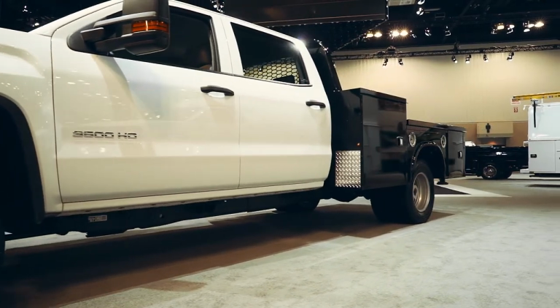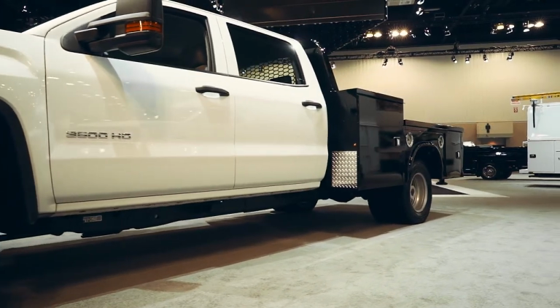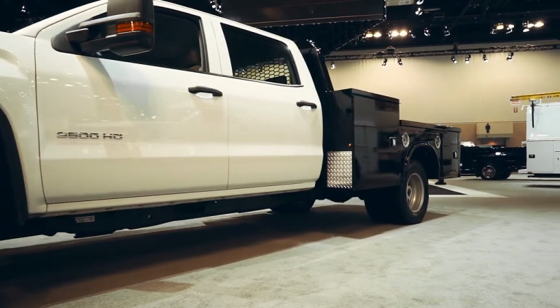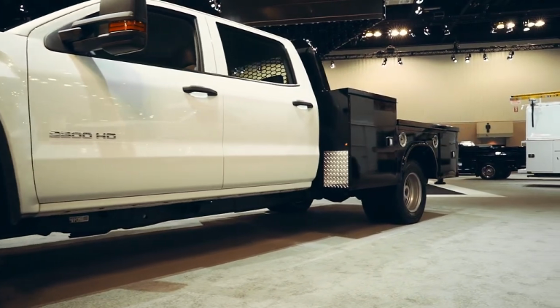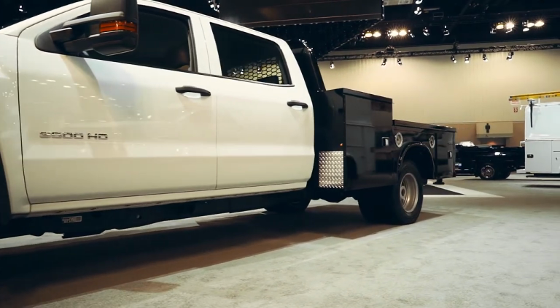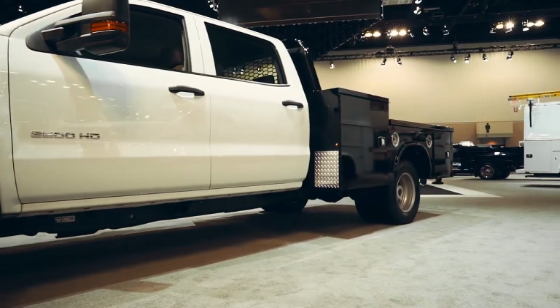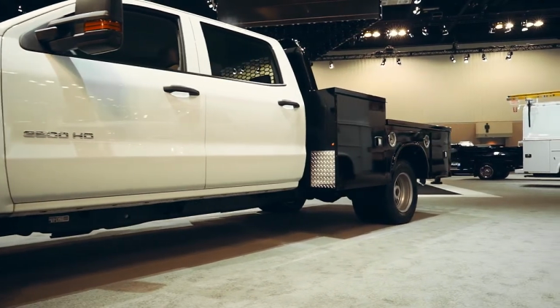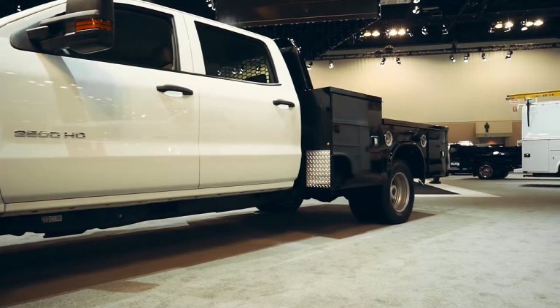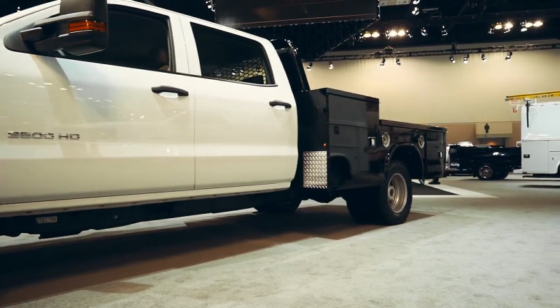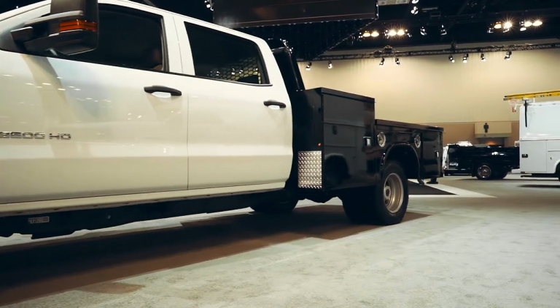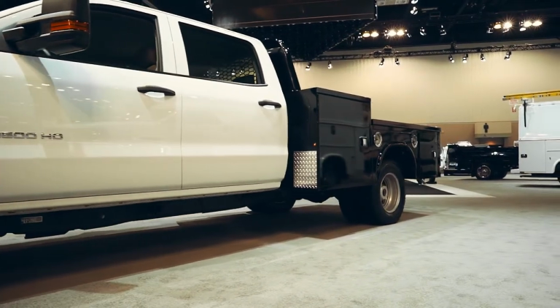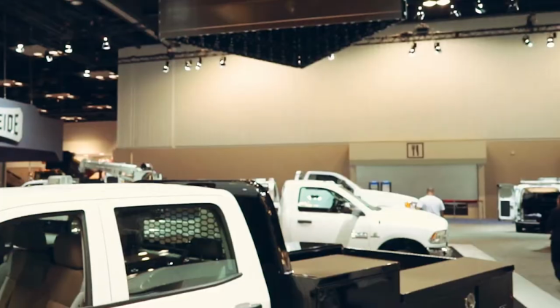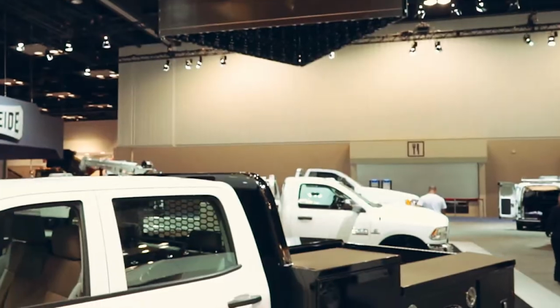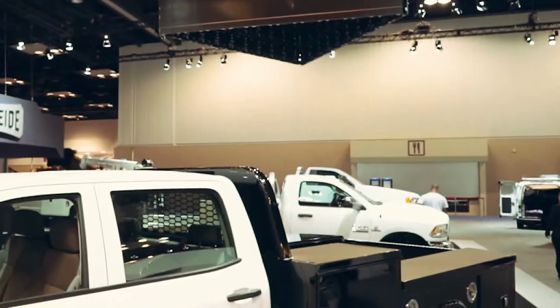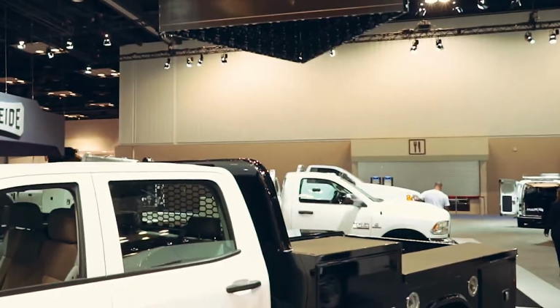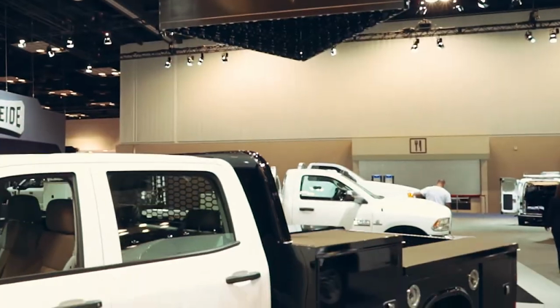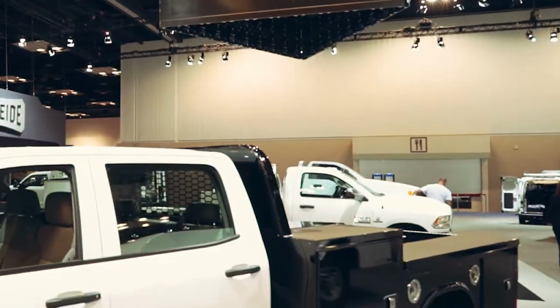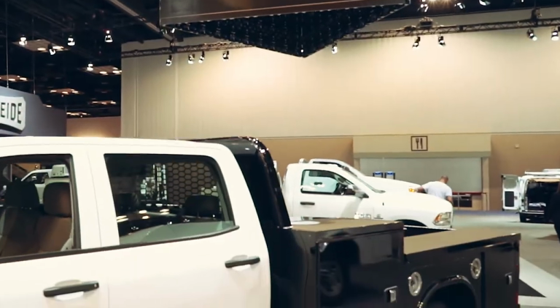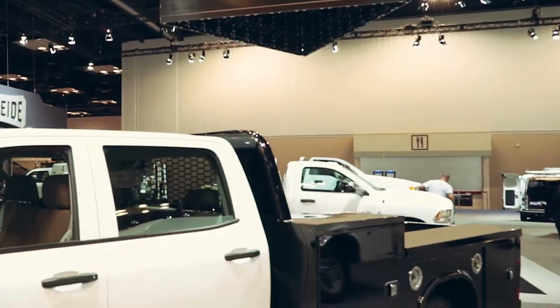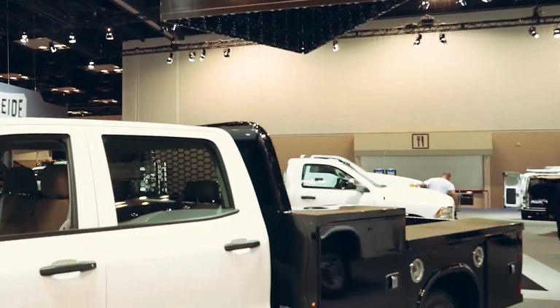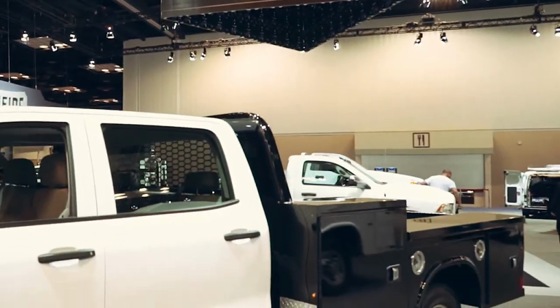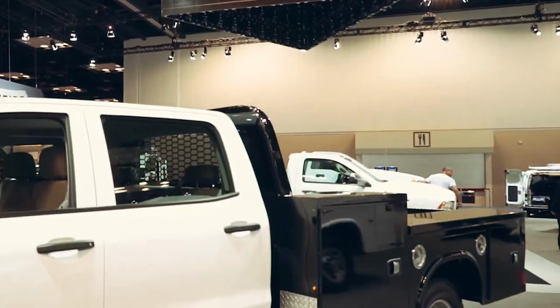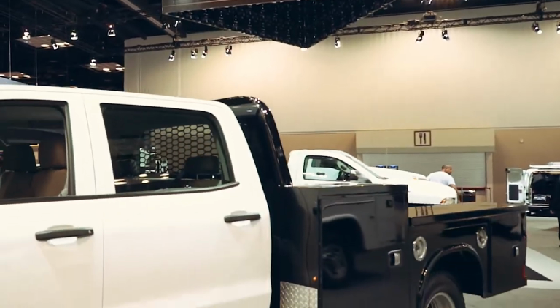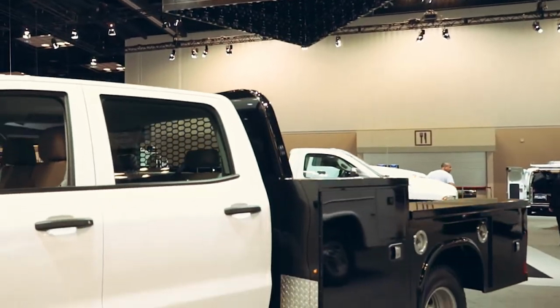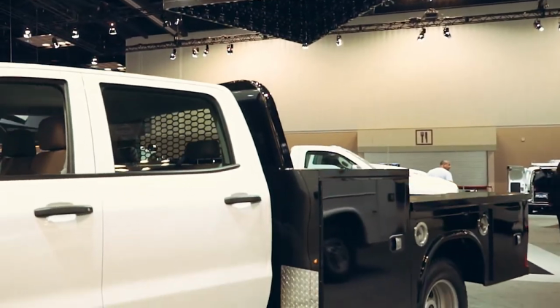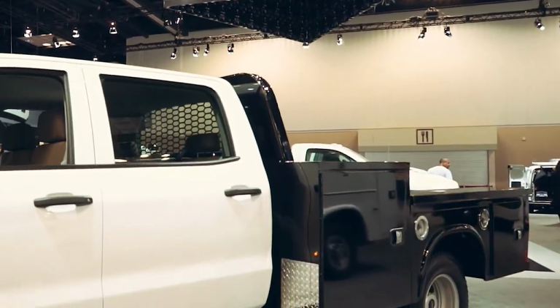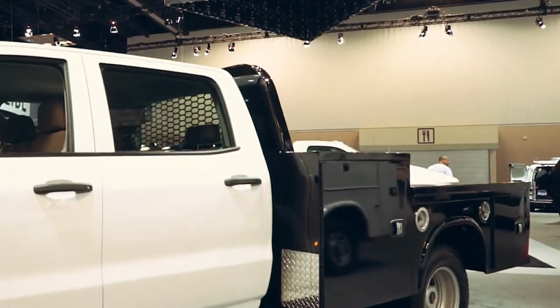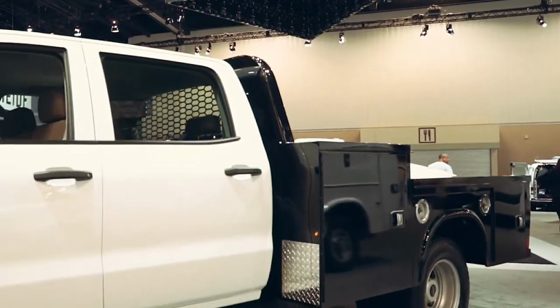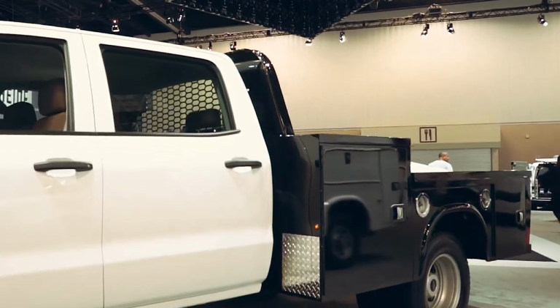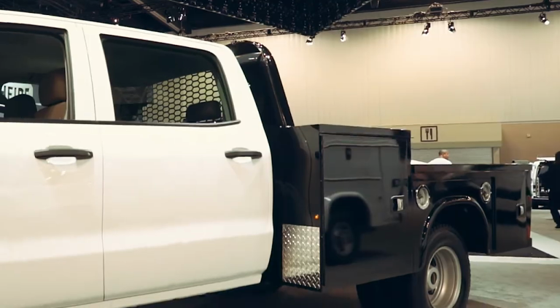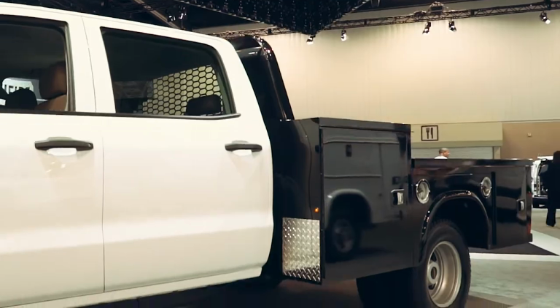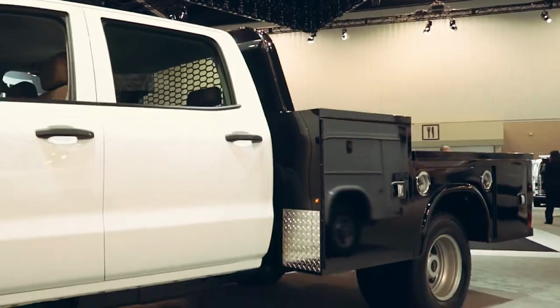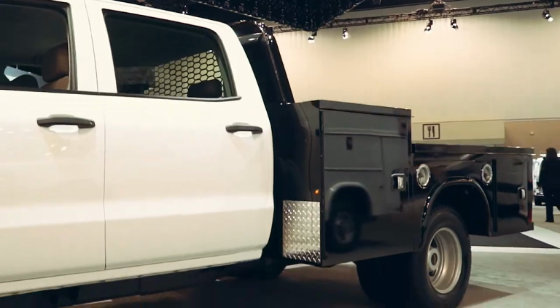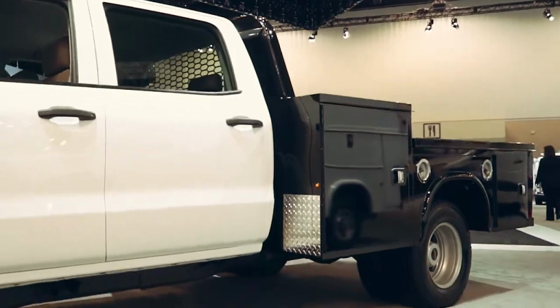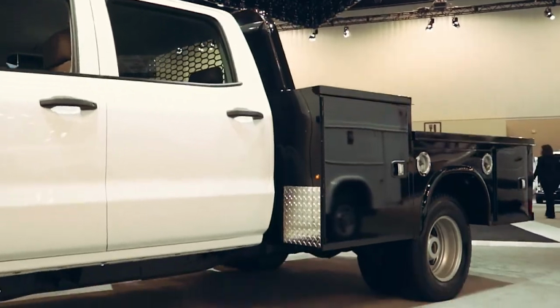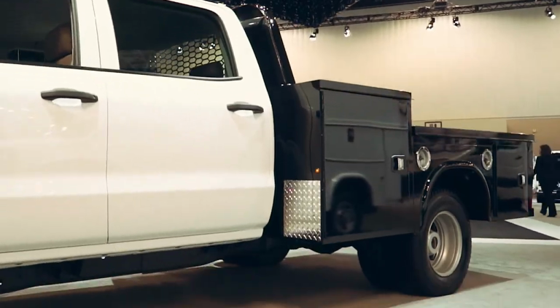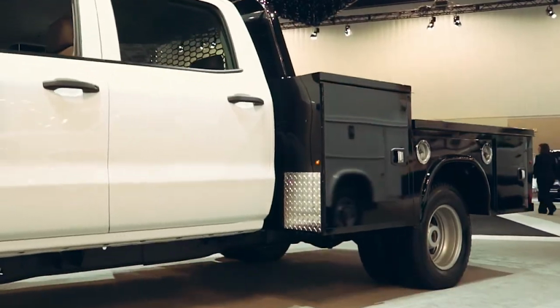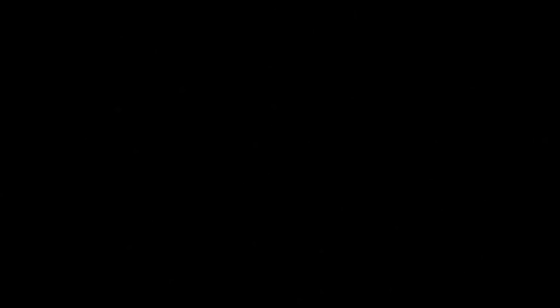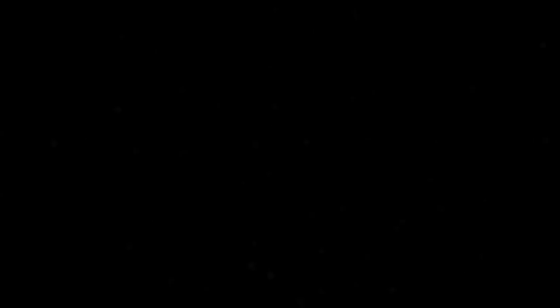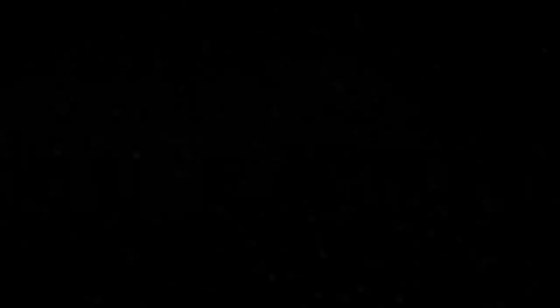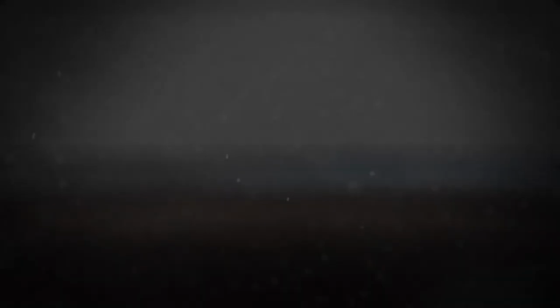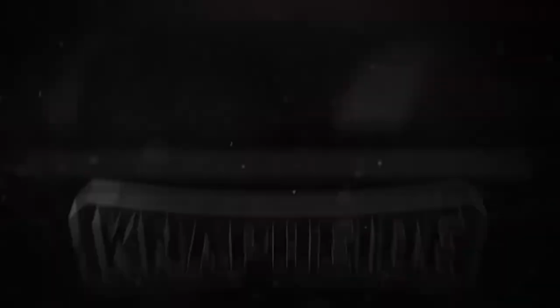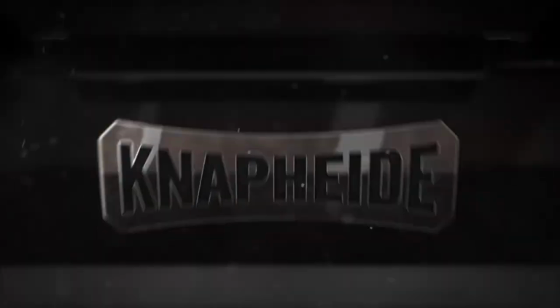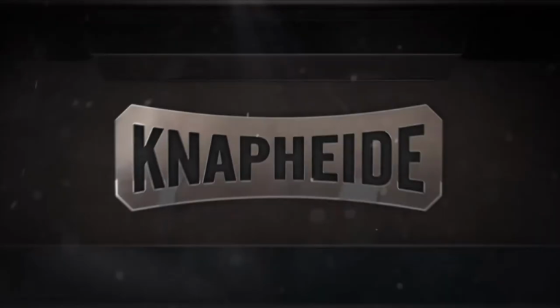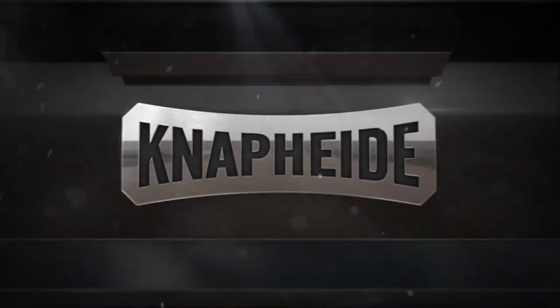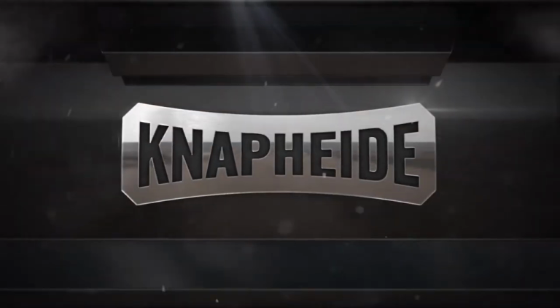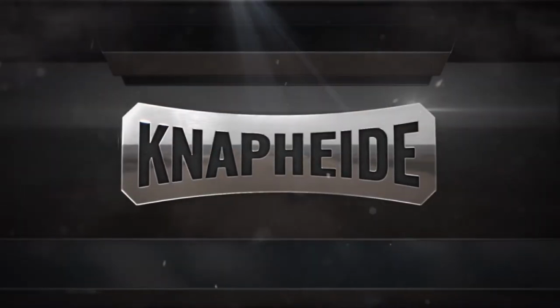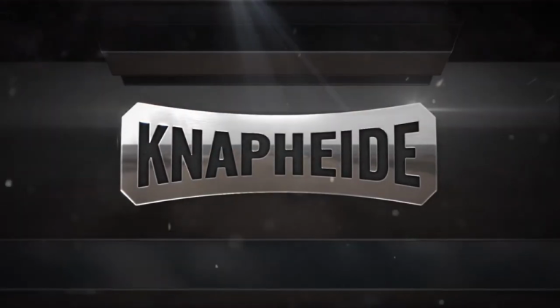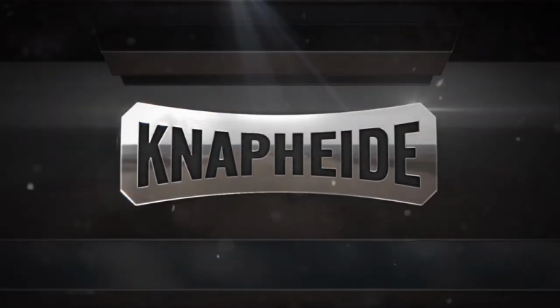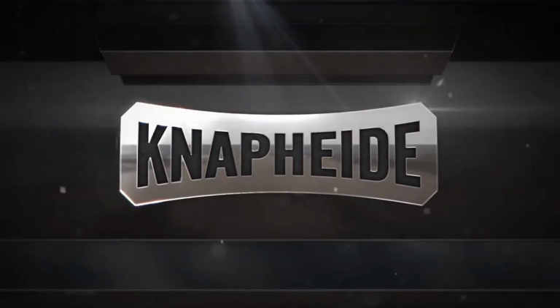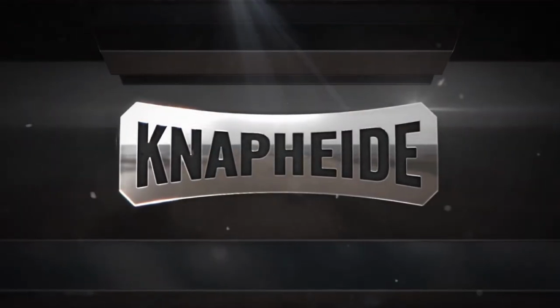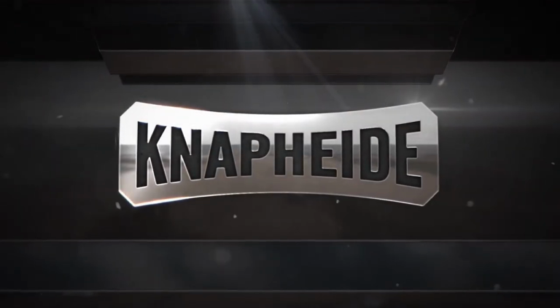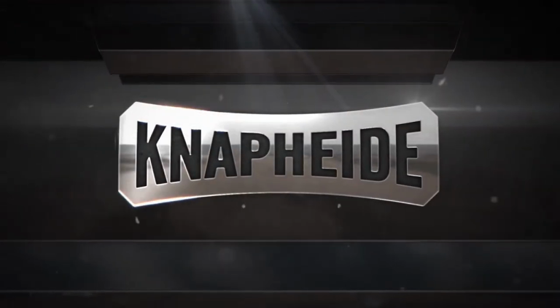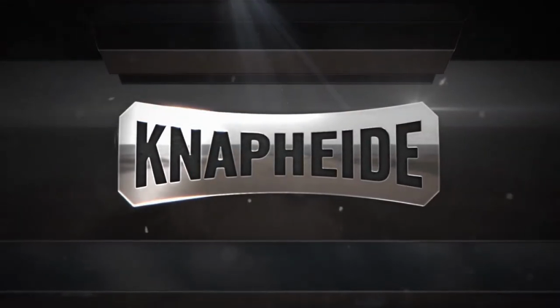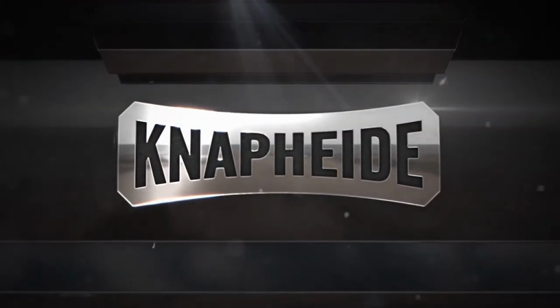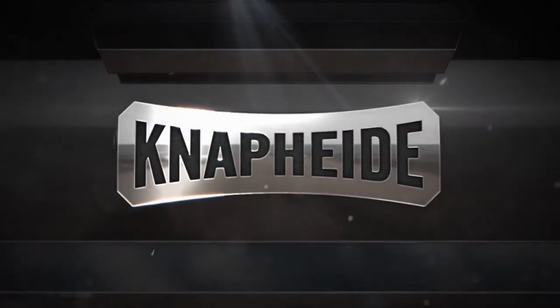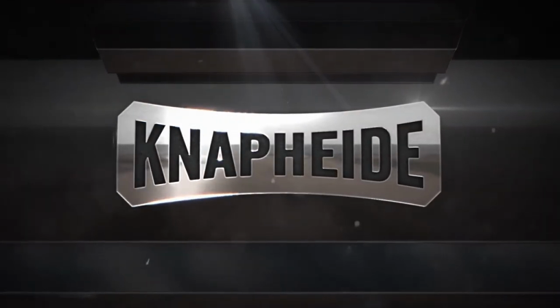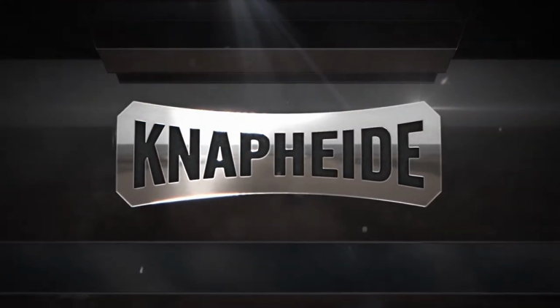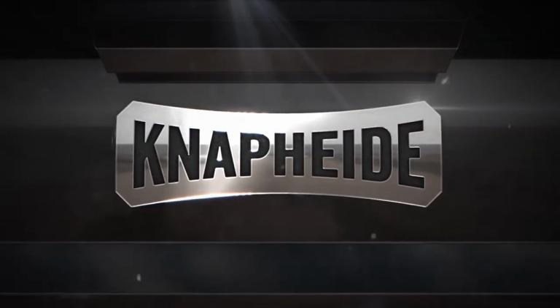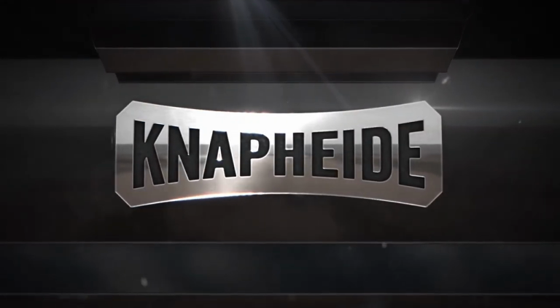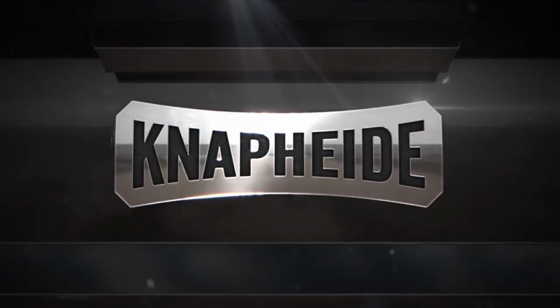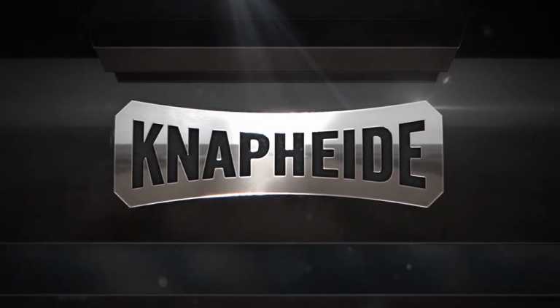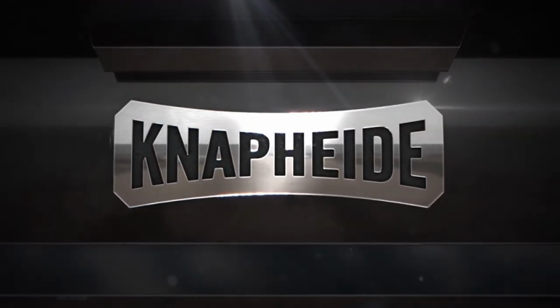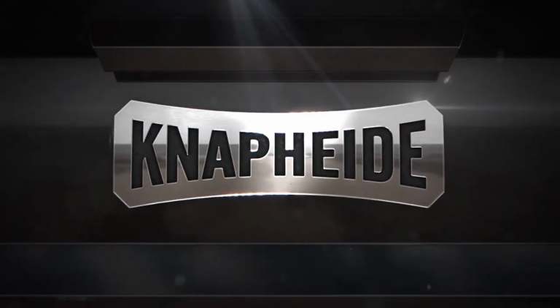Put your mind at ease when hauling even the heaviest of loads with the NAPHIDE PGND Gooseneck Body. NAPHIDE — Never Settle.